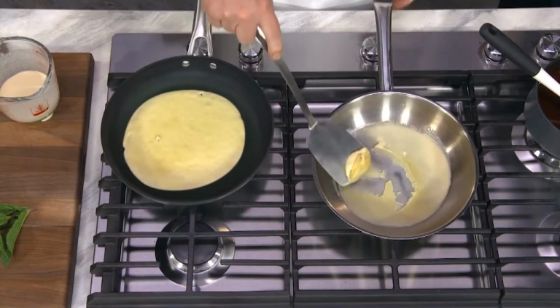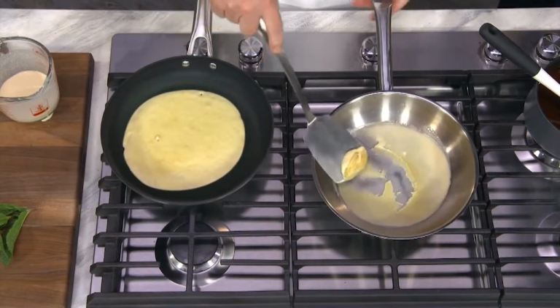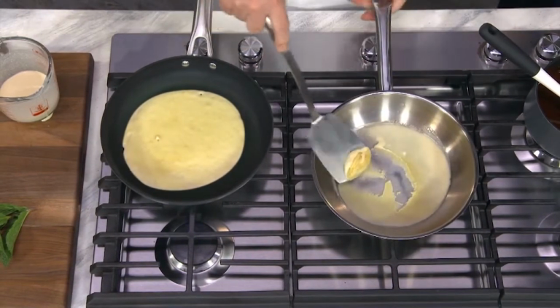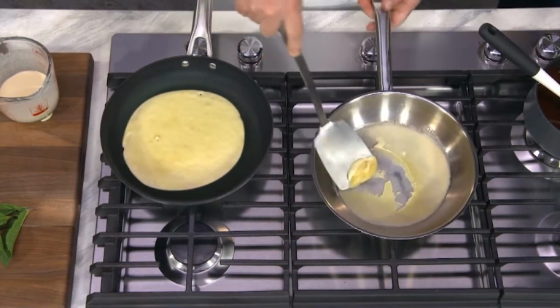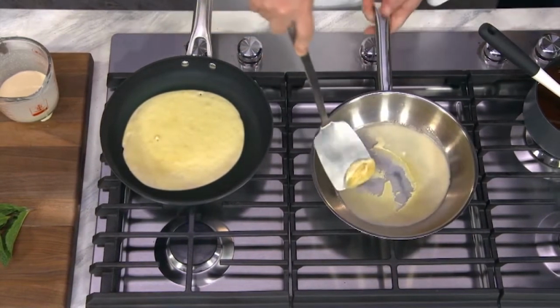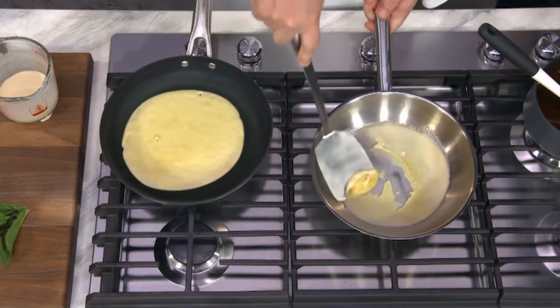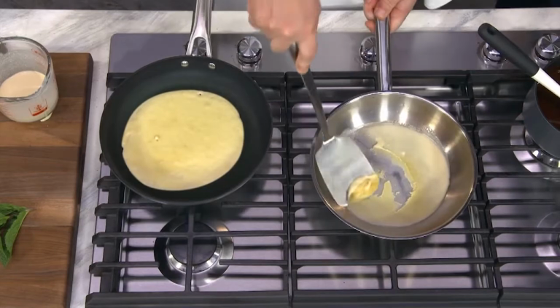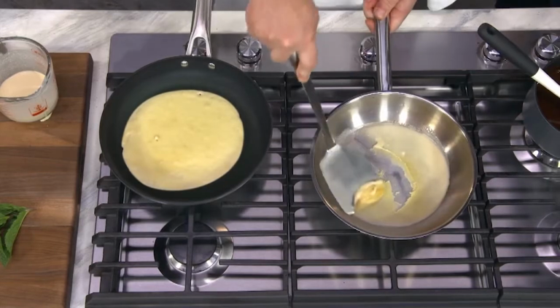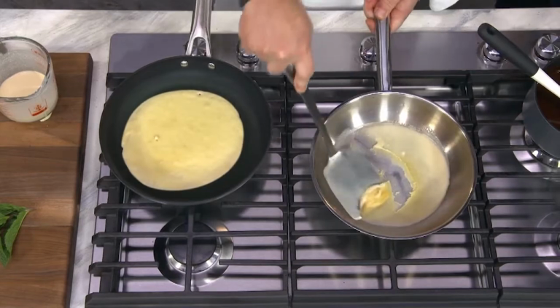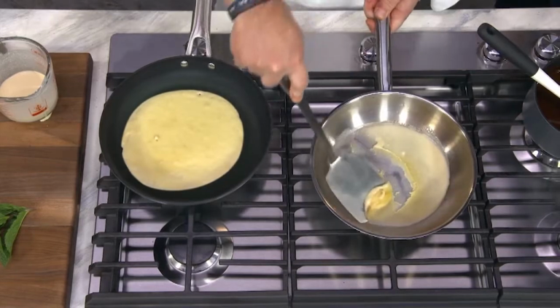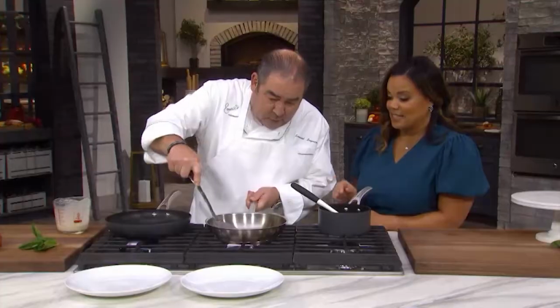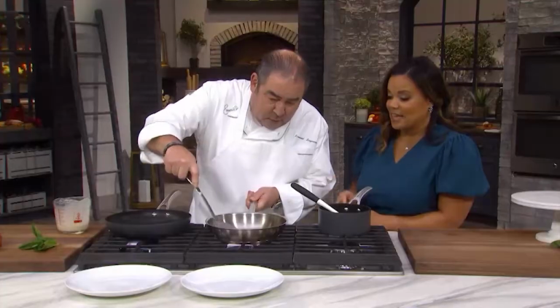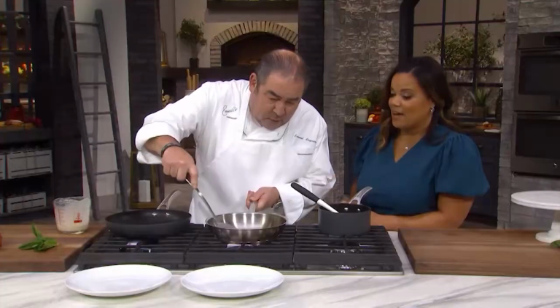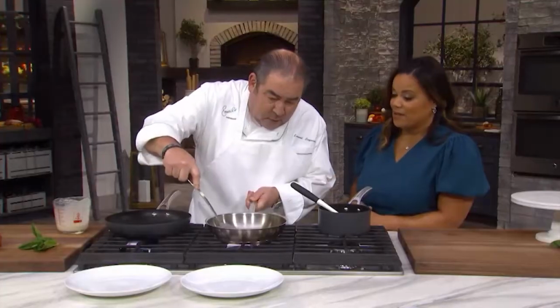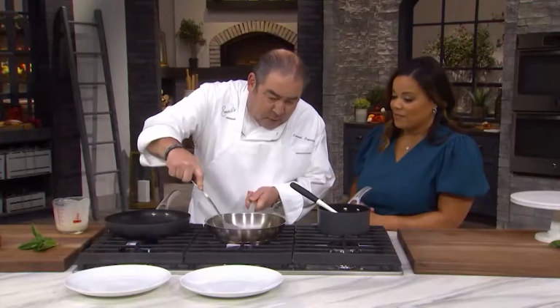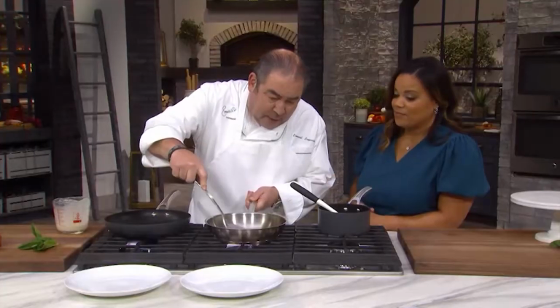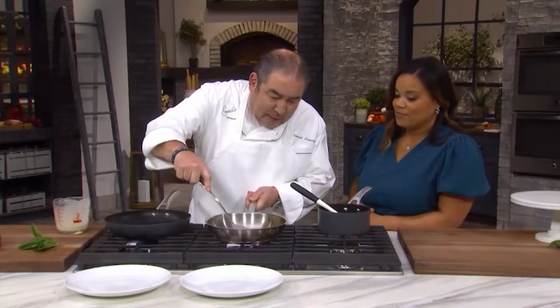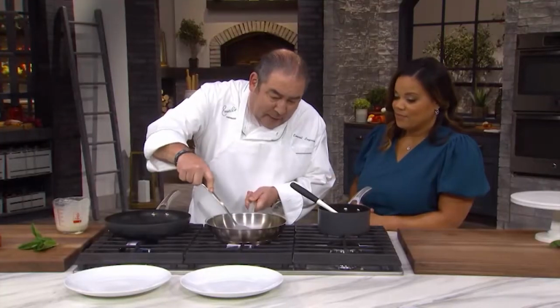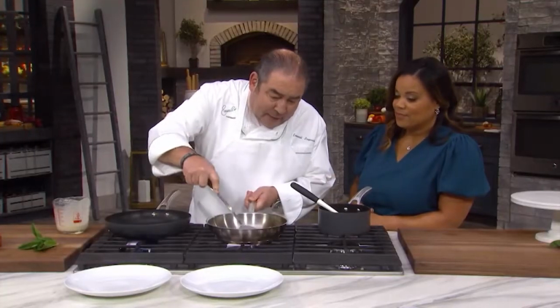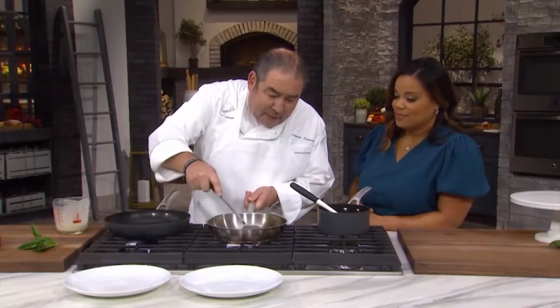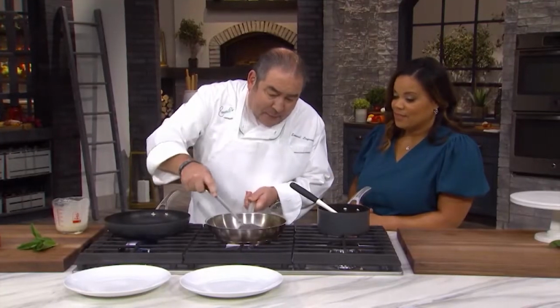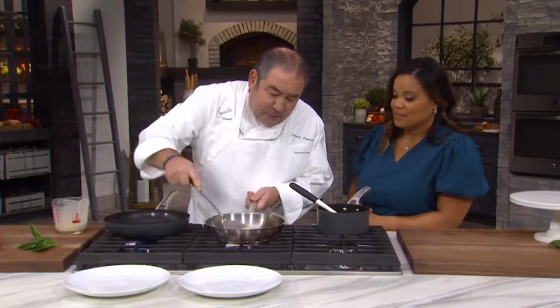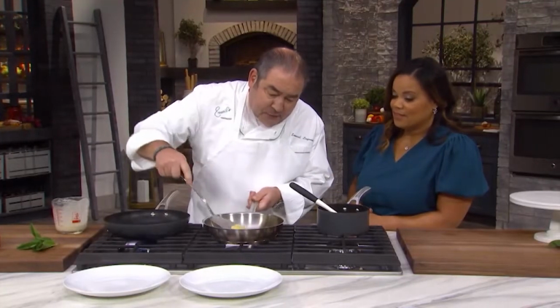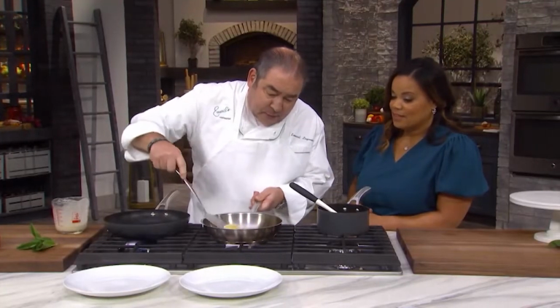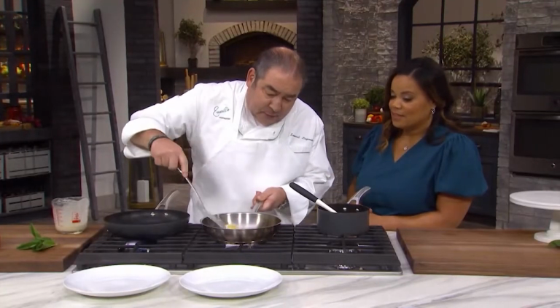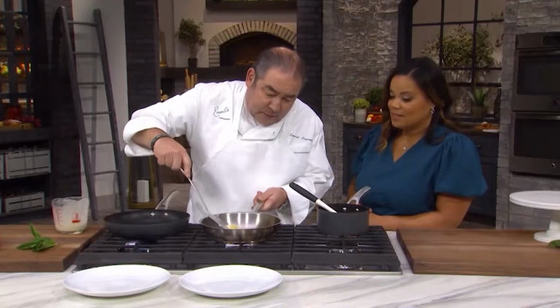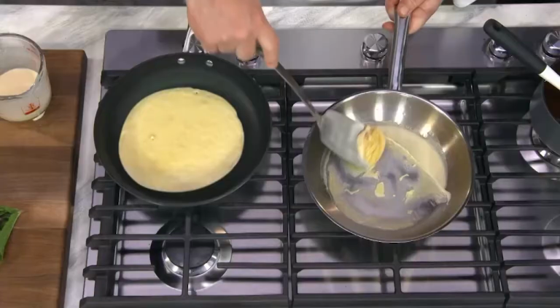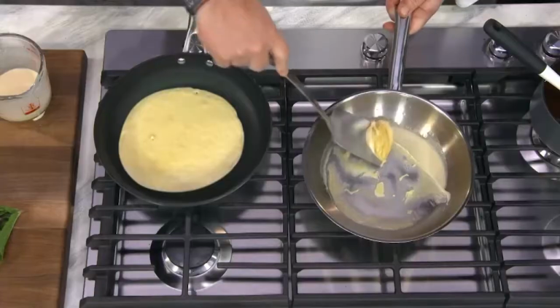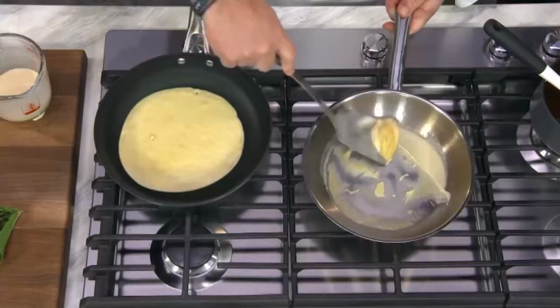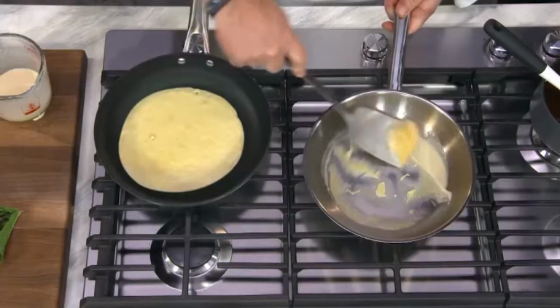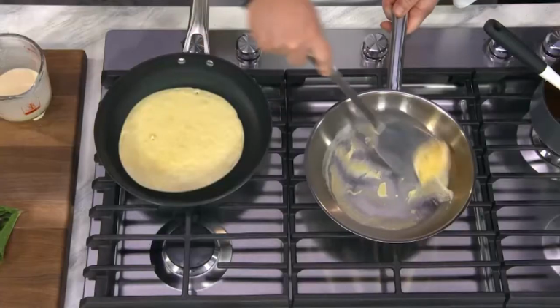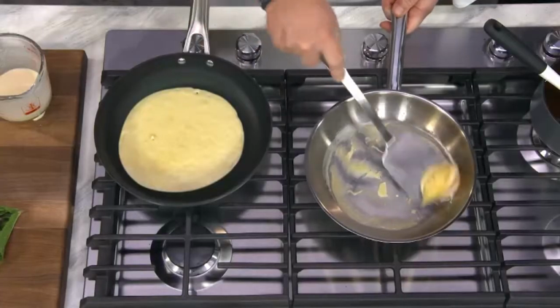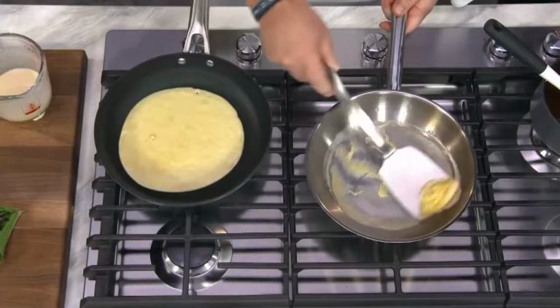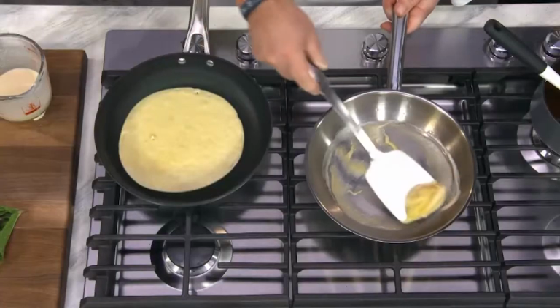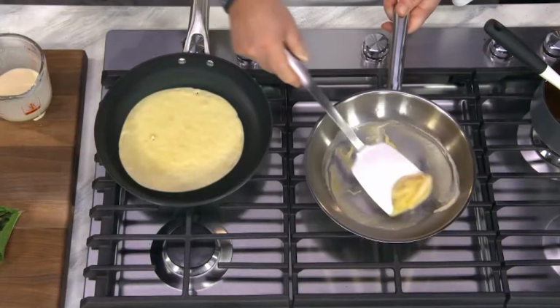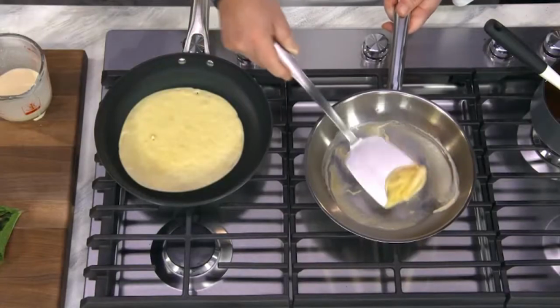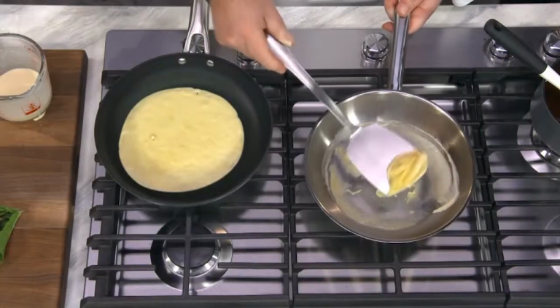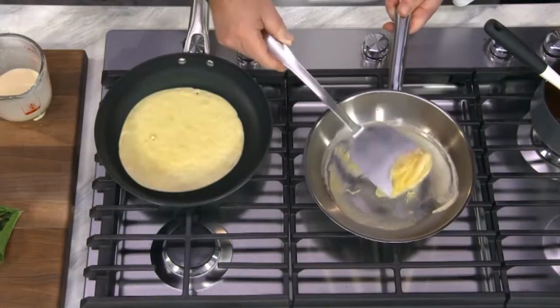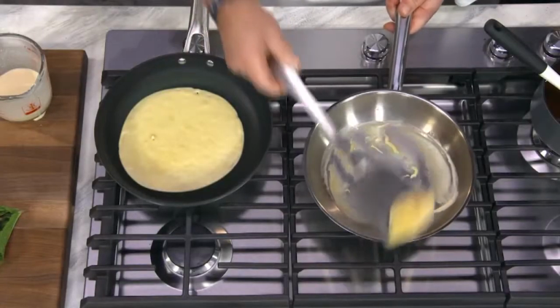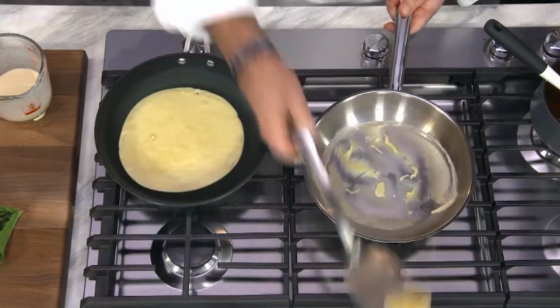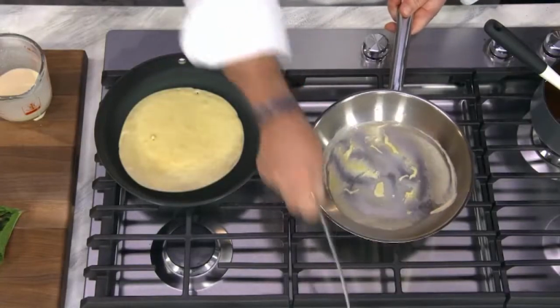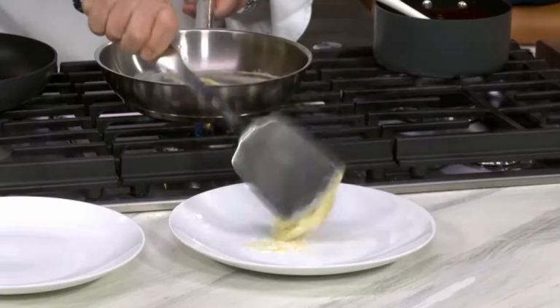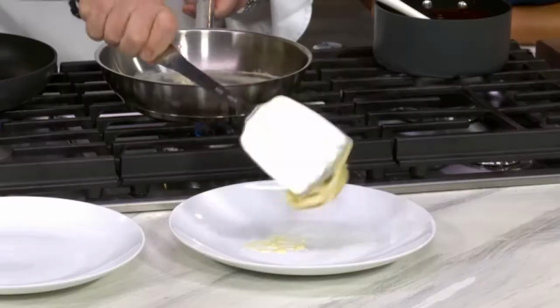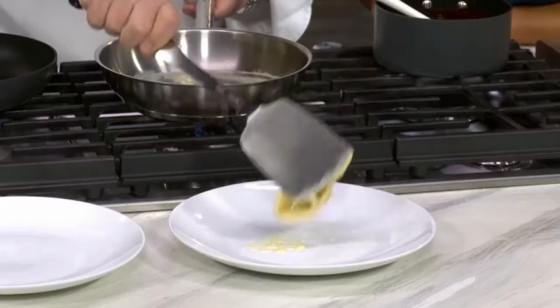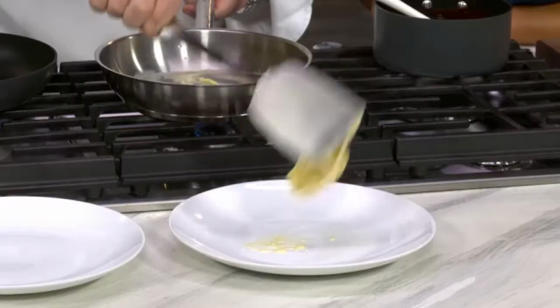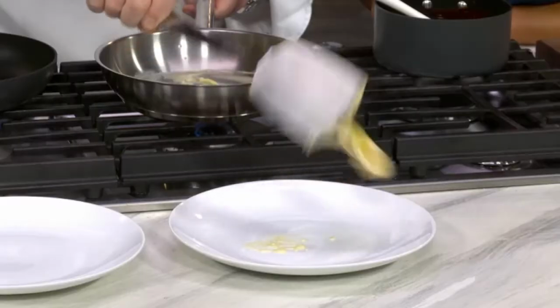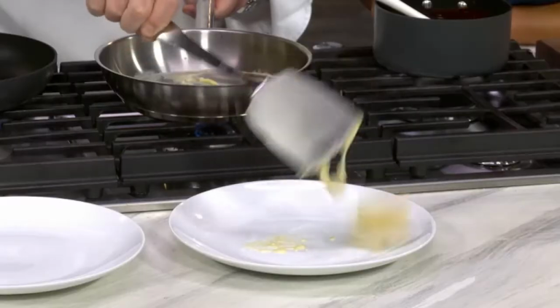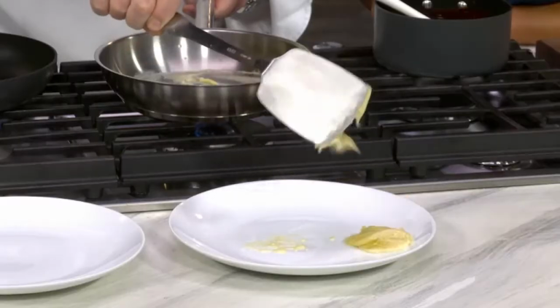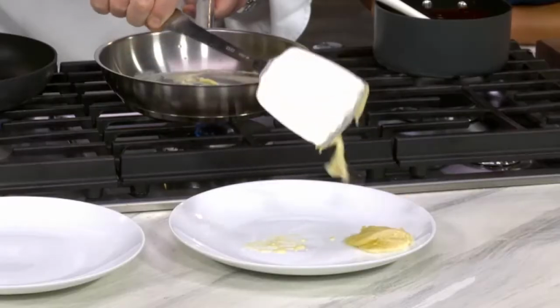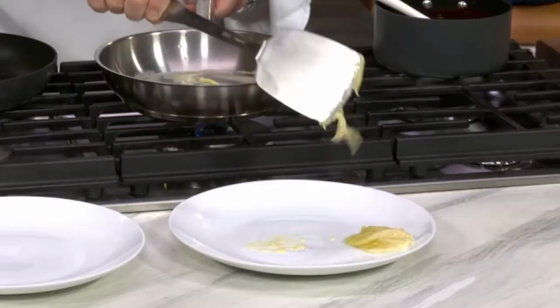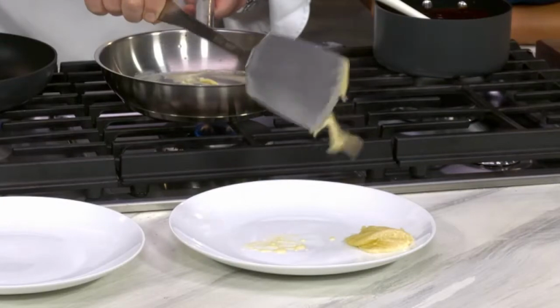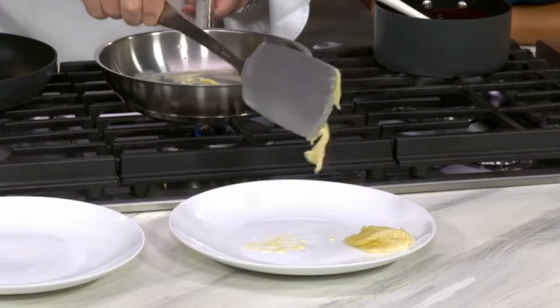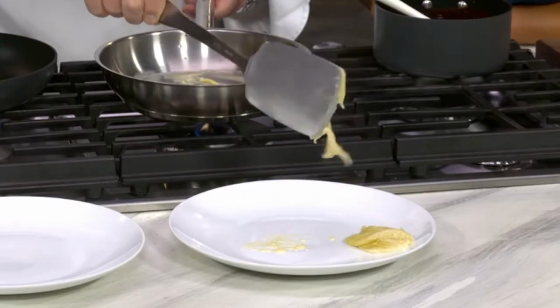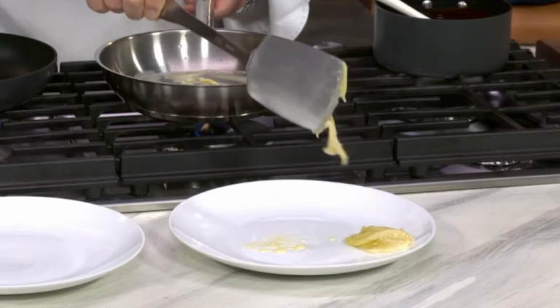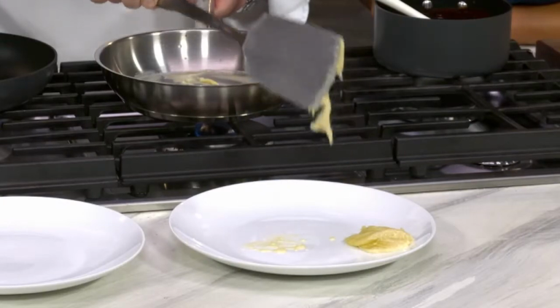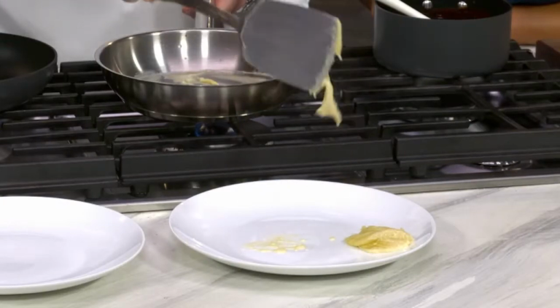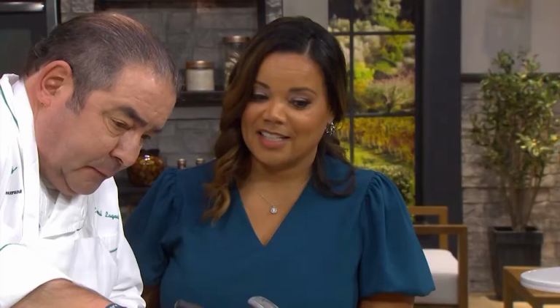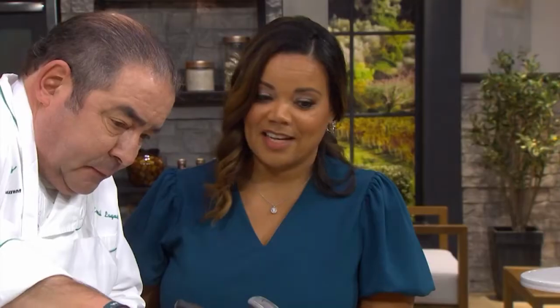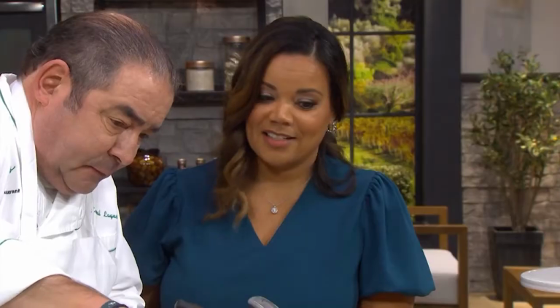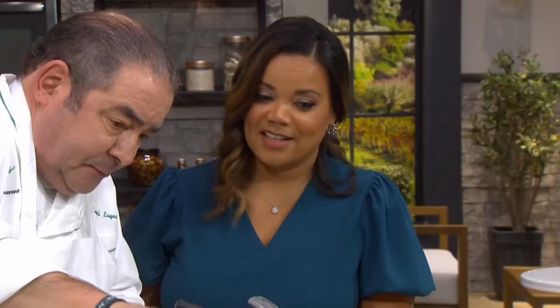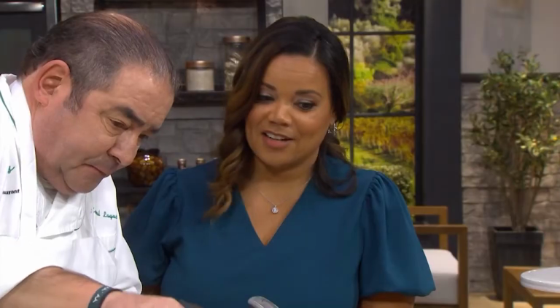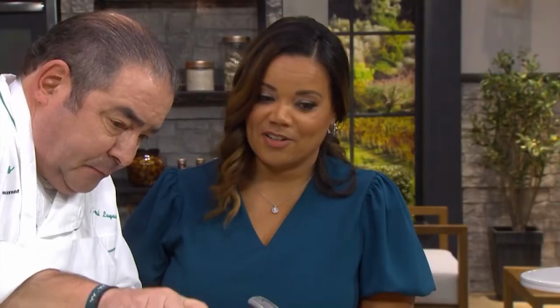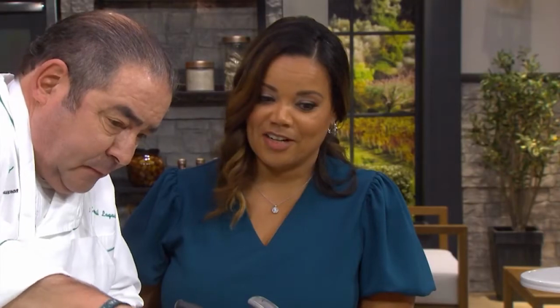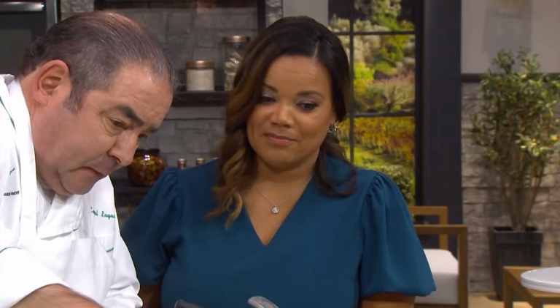You can actually see it, yeah. I got a mess on my hands here. You got a mess — that is not a crepe.